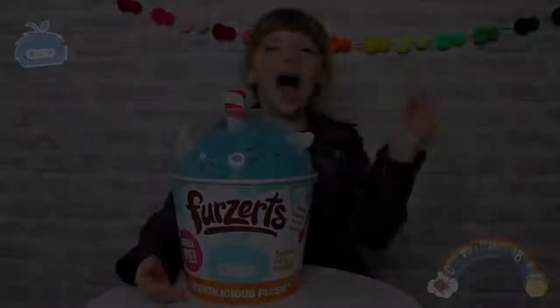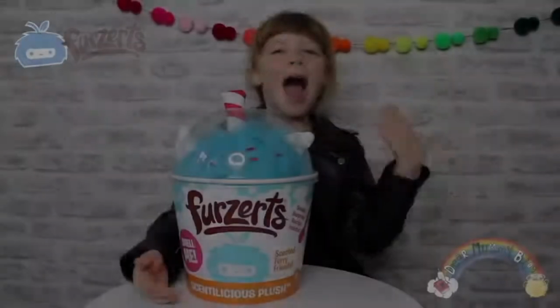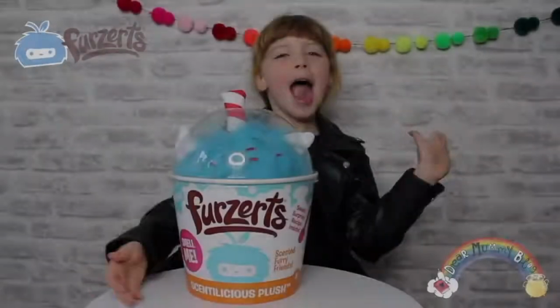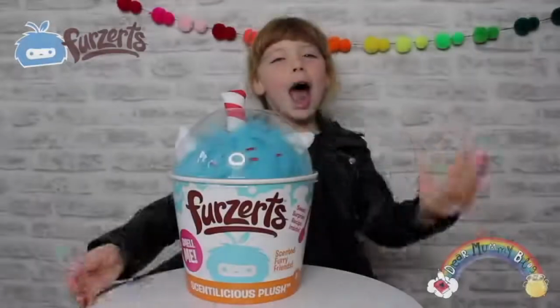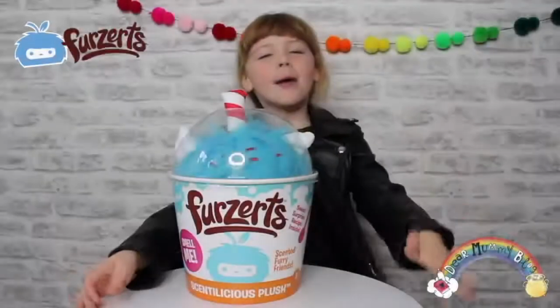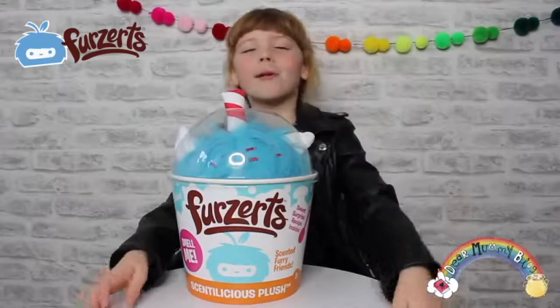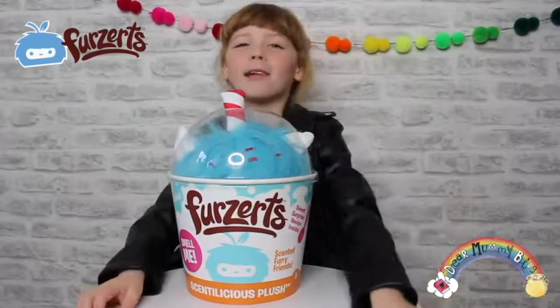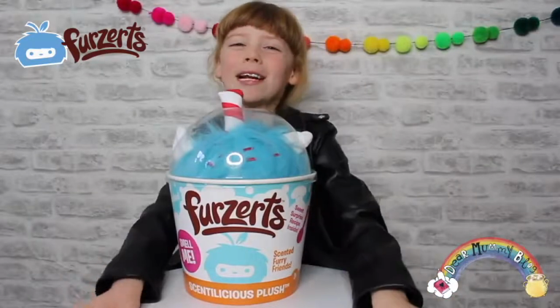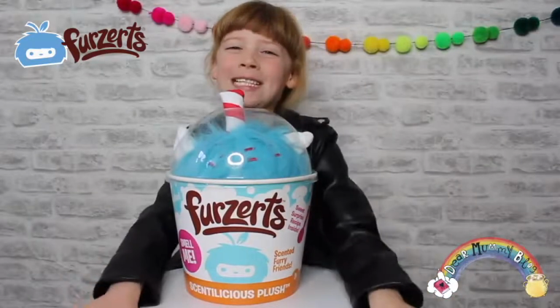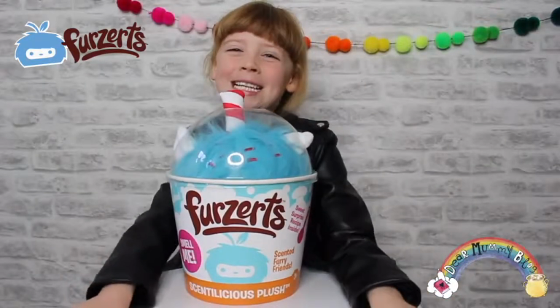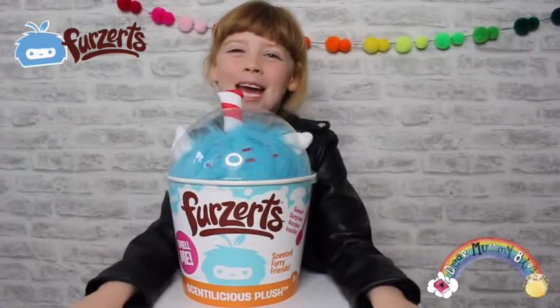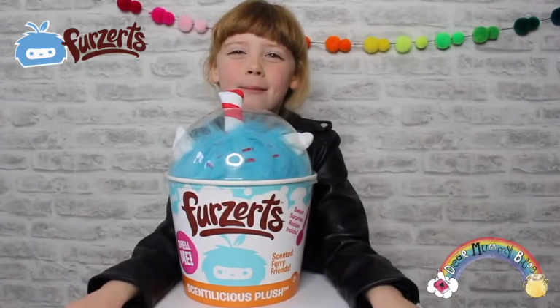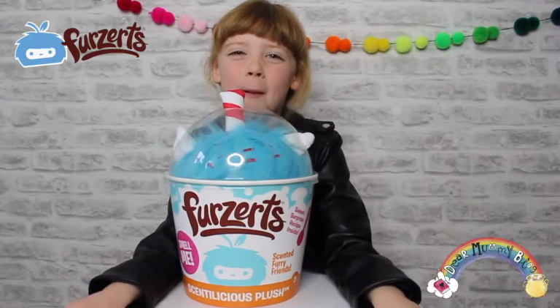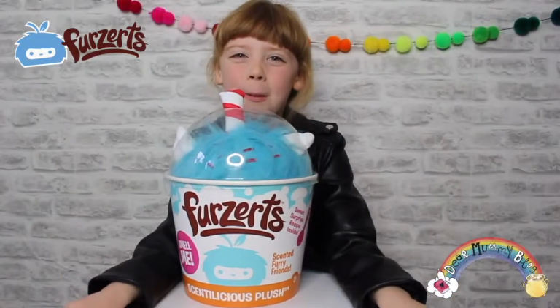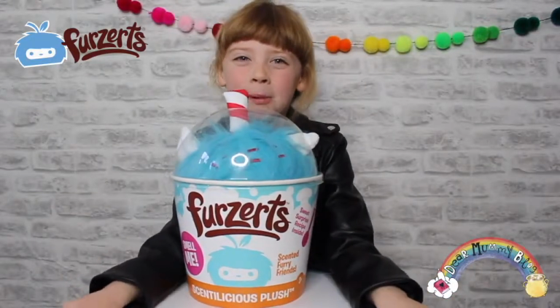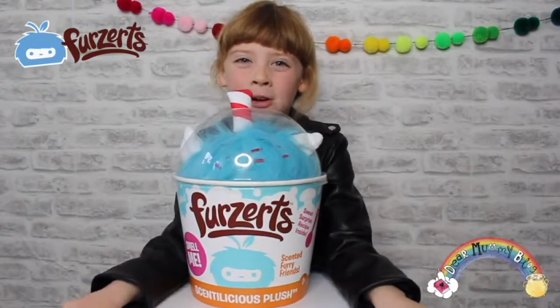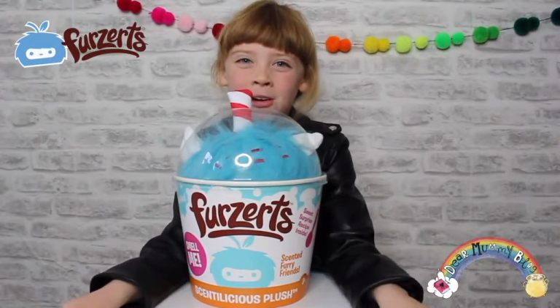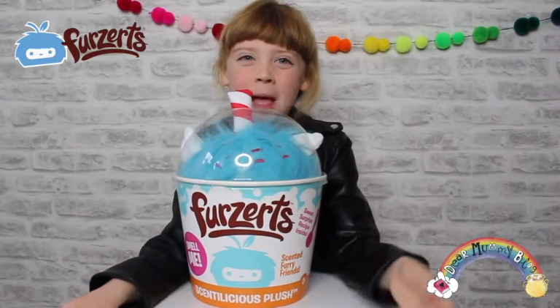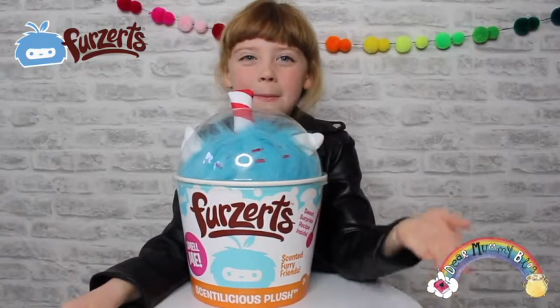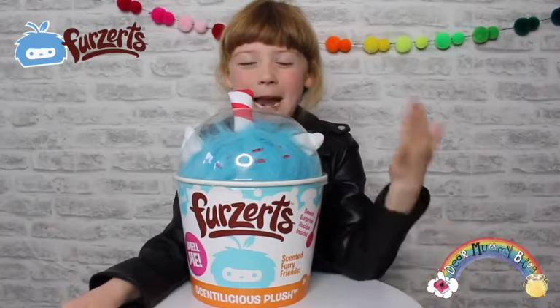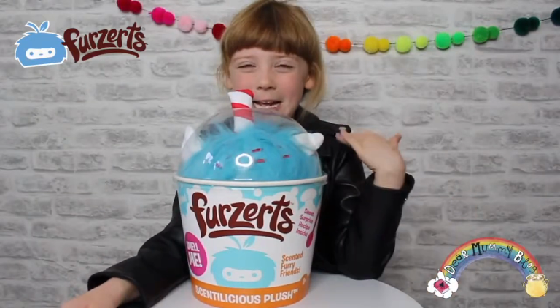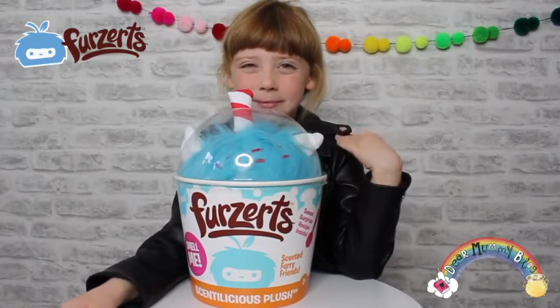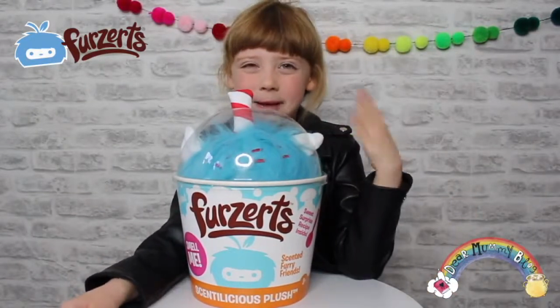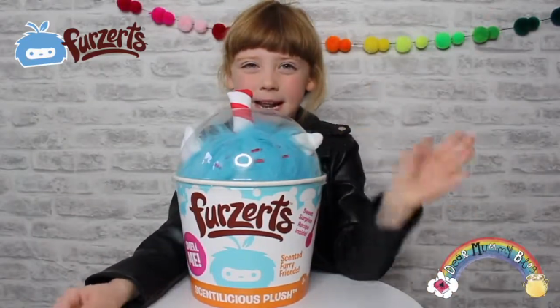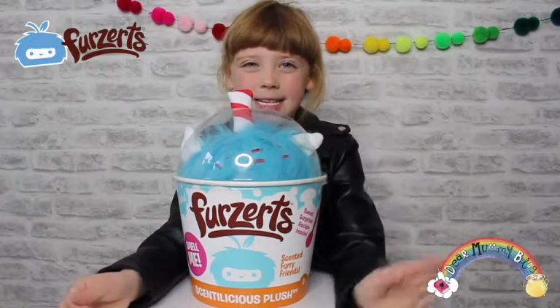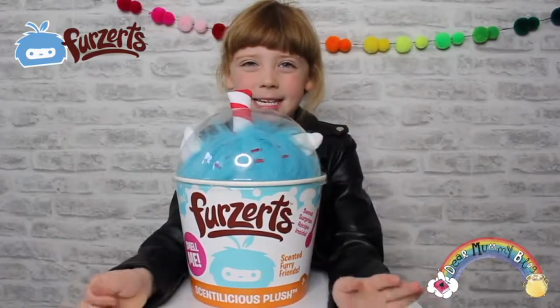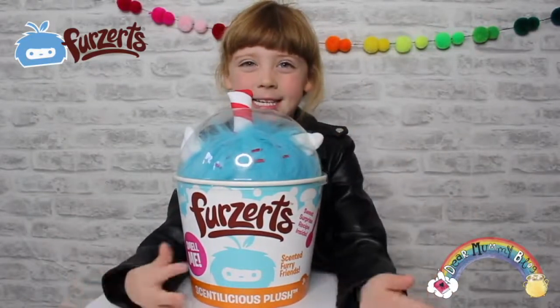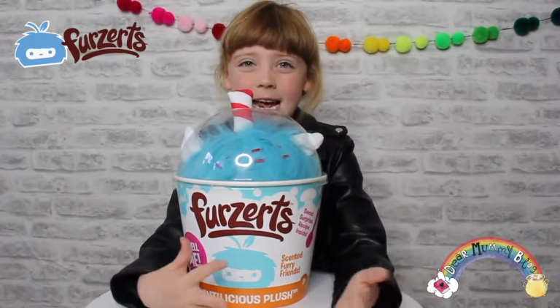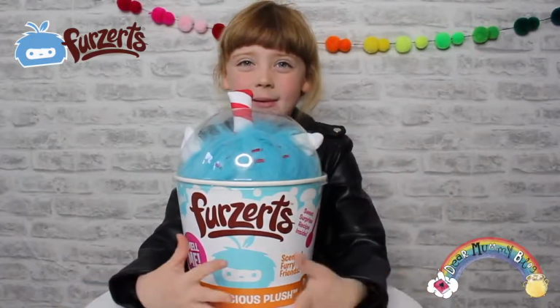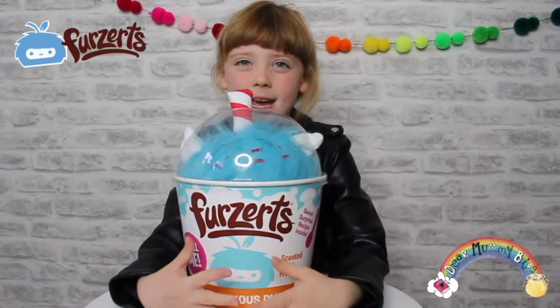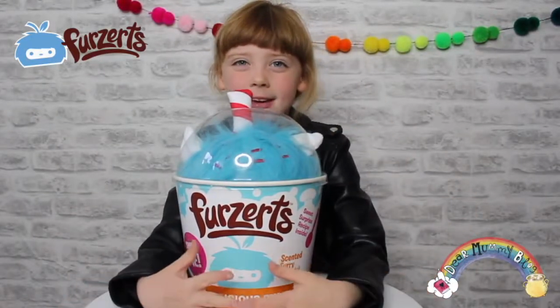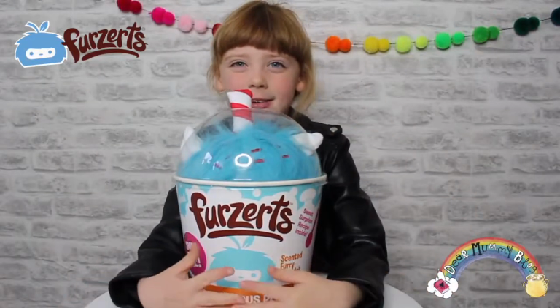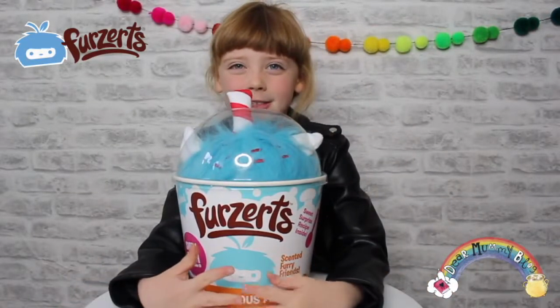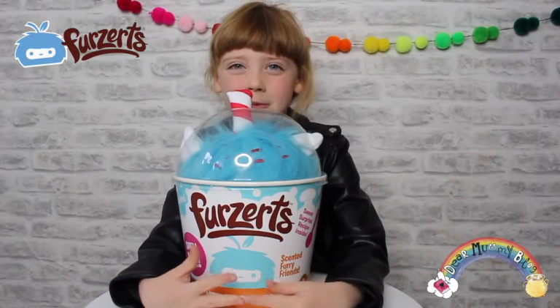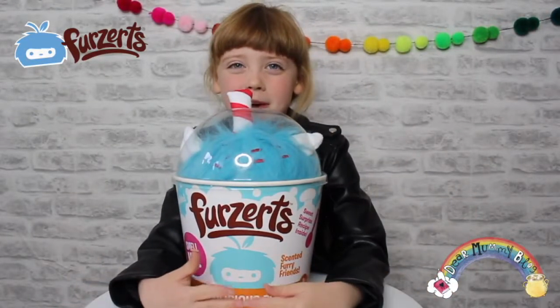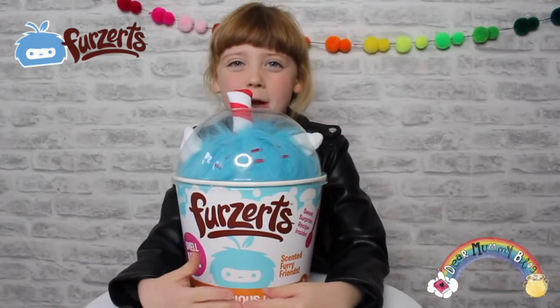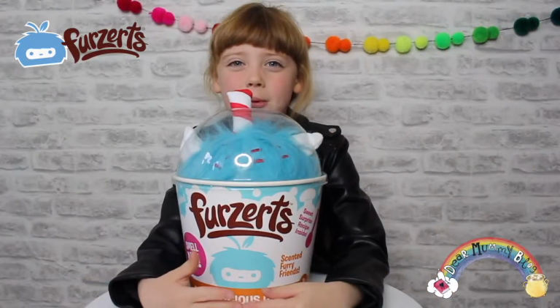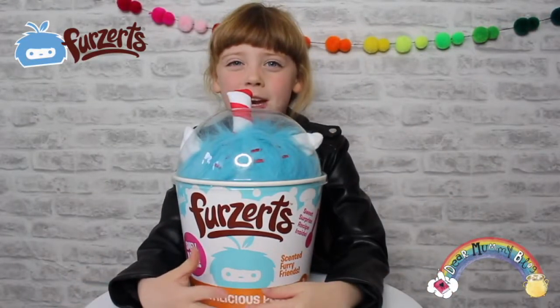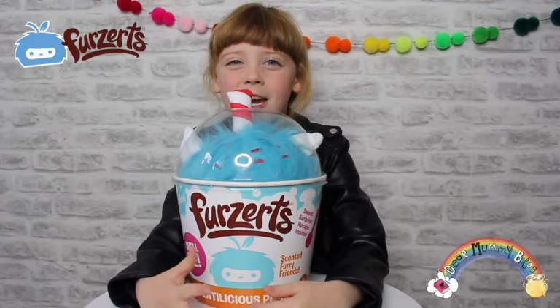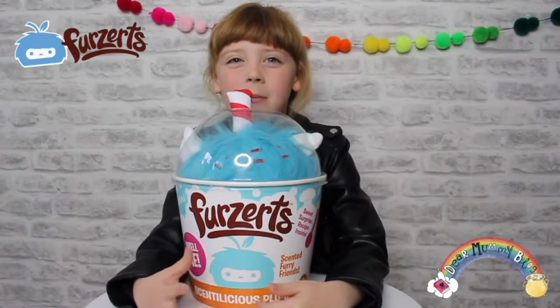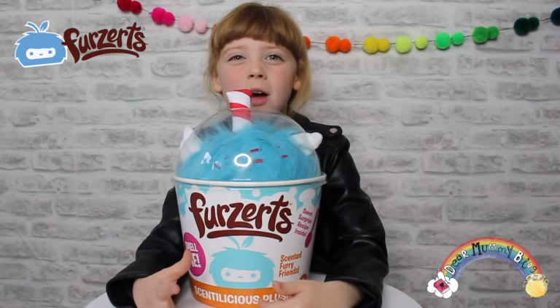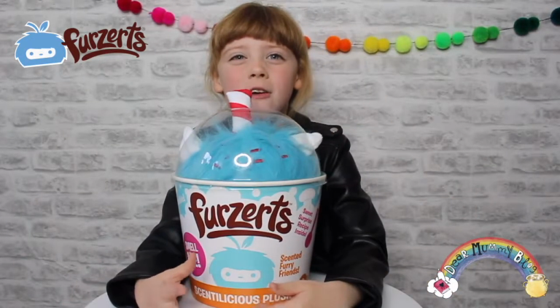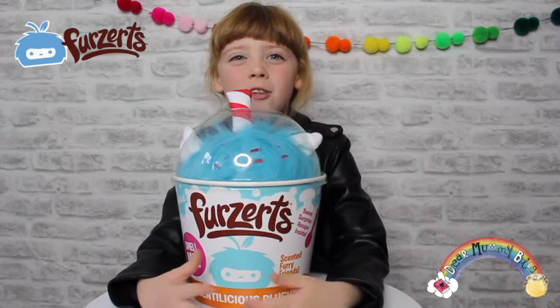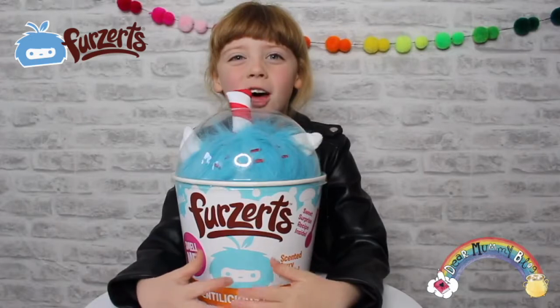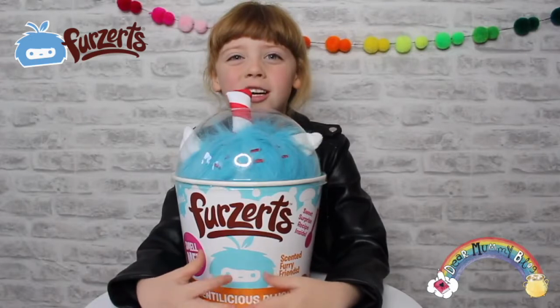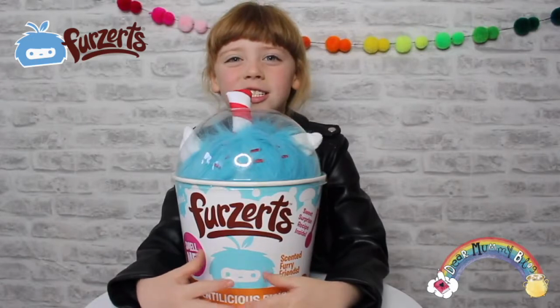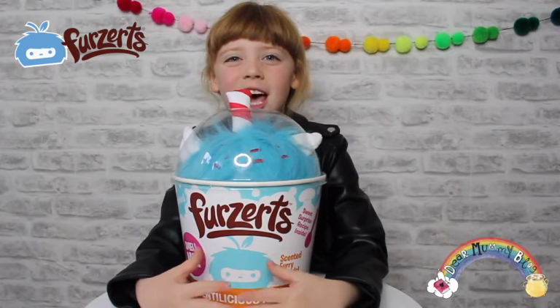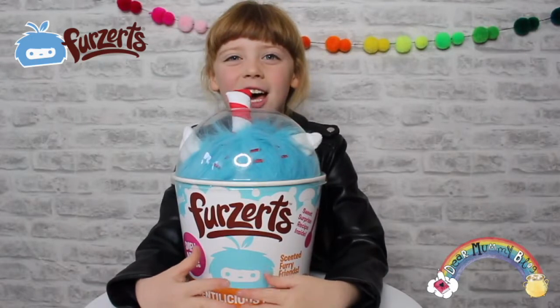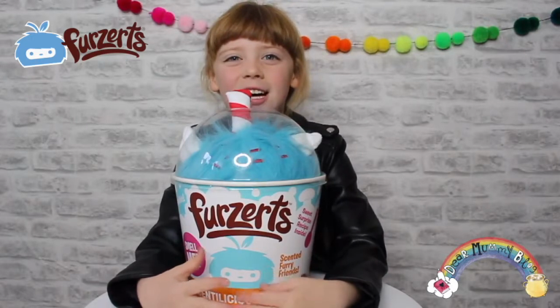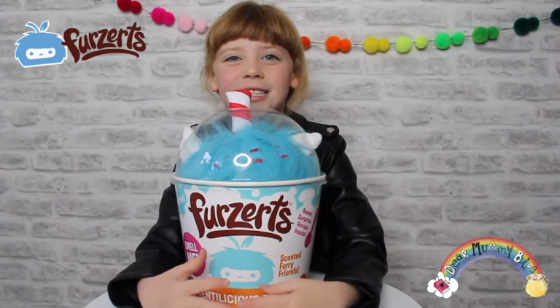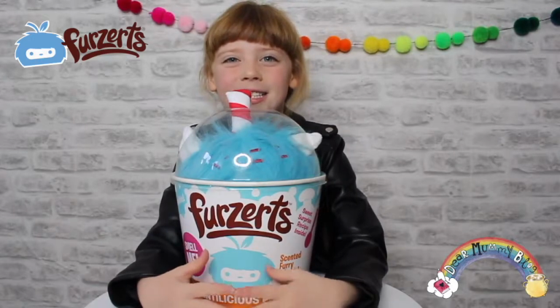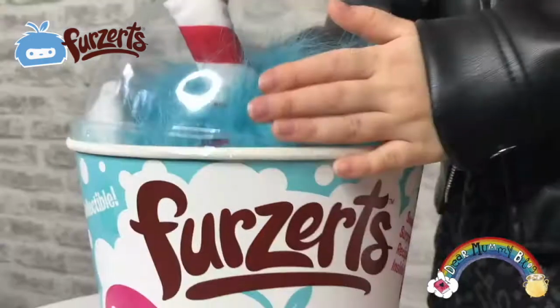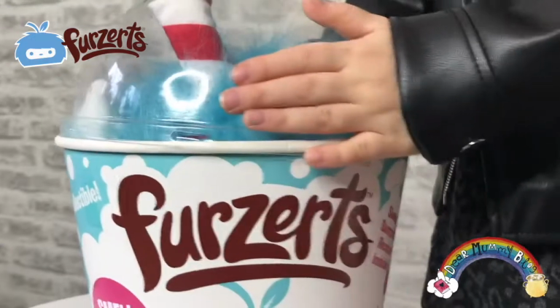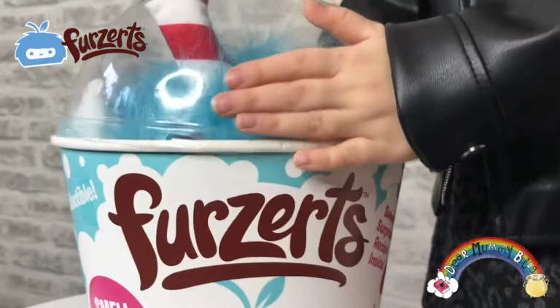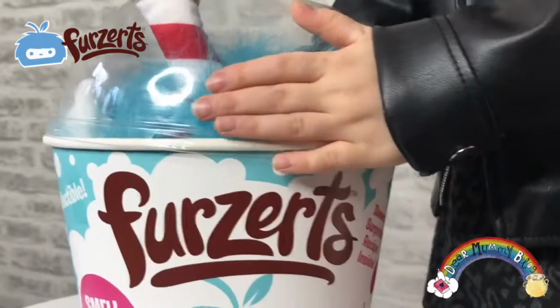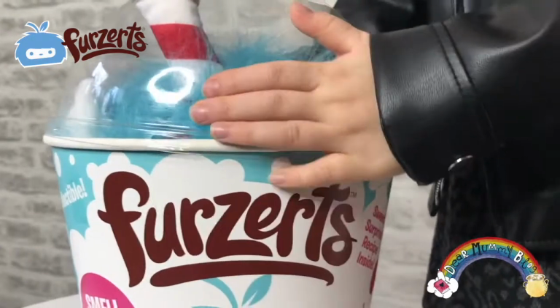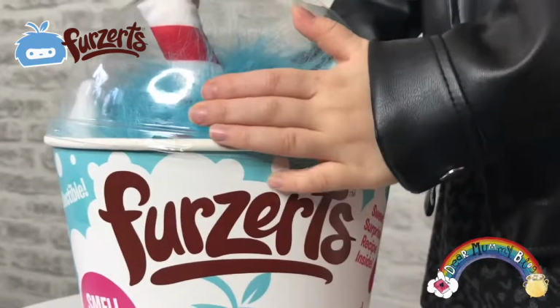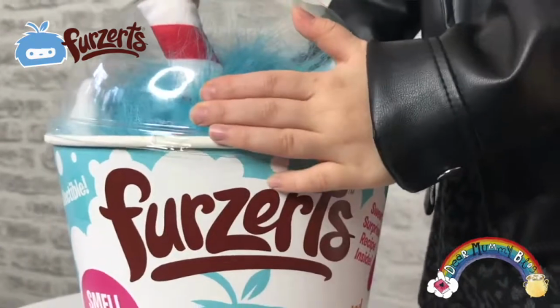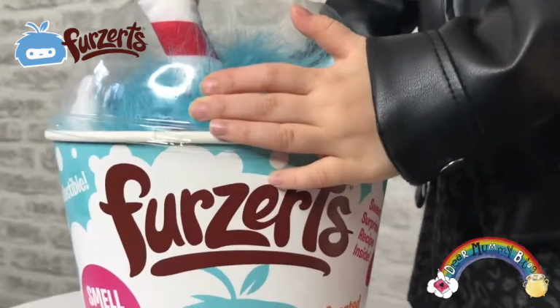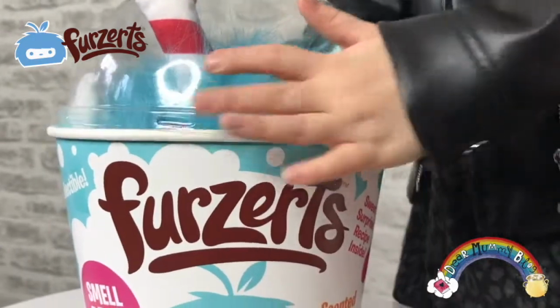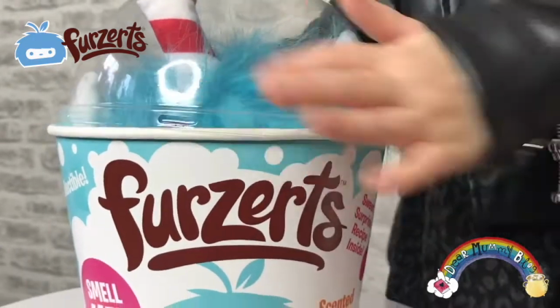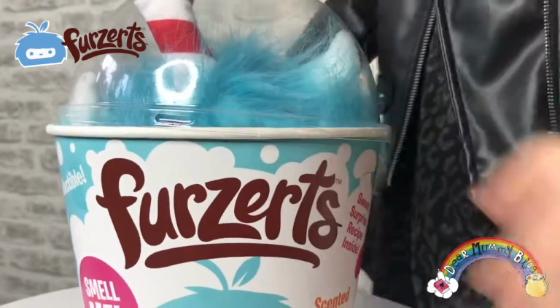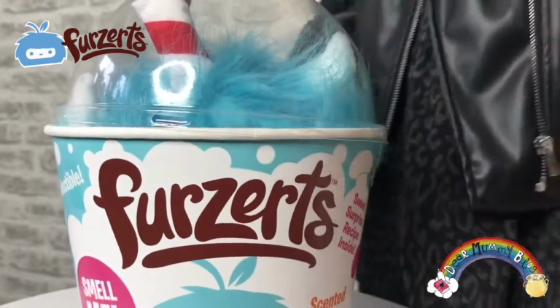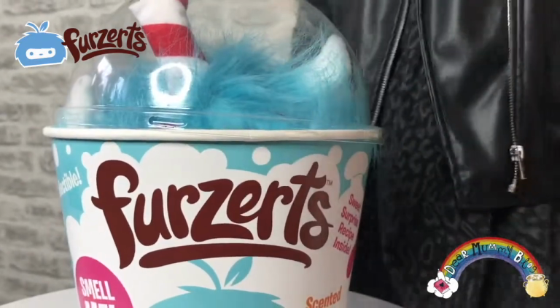Hiya! Welcome today at Mummy Field. My name is Belle and today we are going to be opening up Berserks and my kangaroo toys.